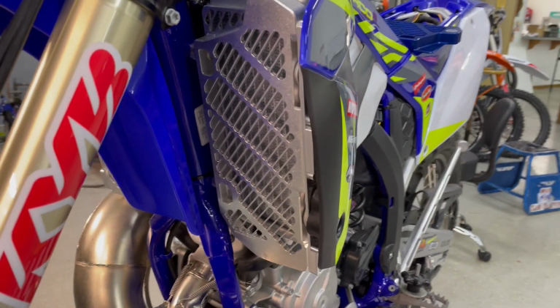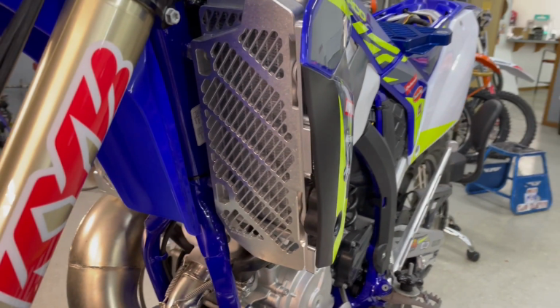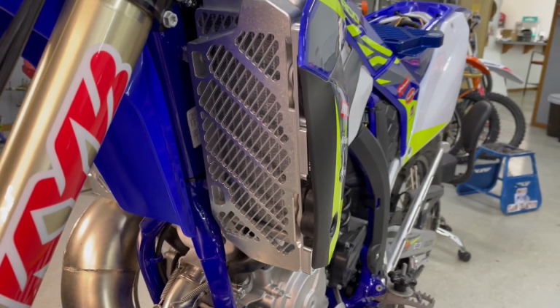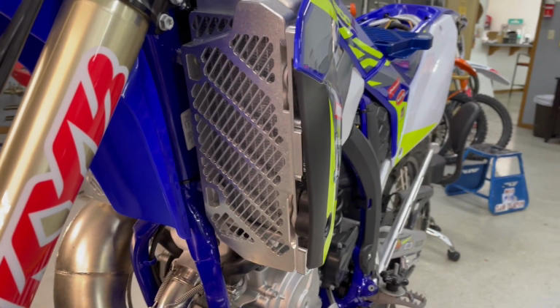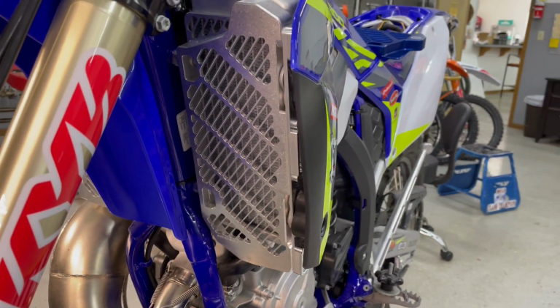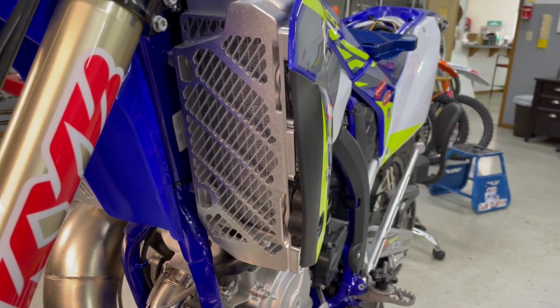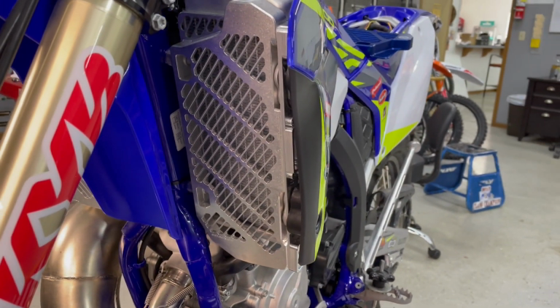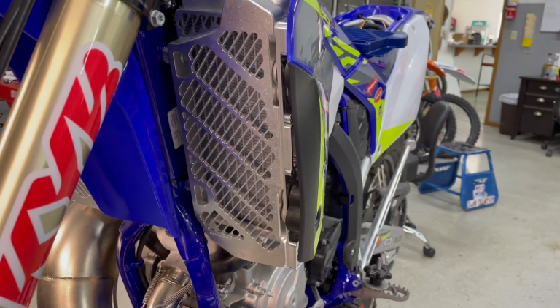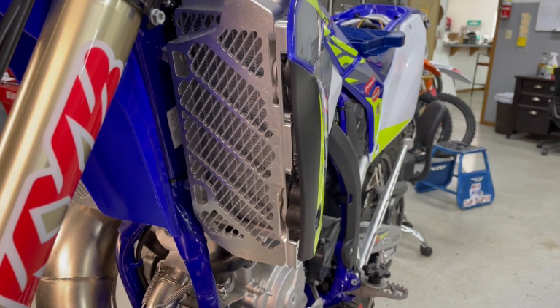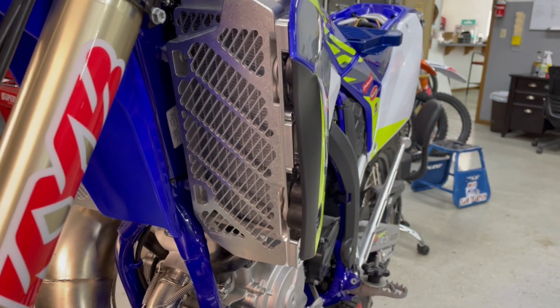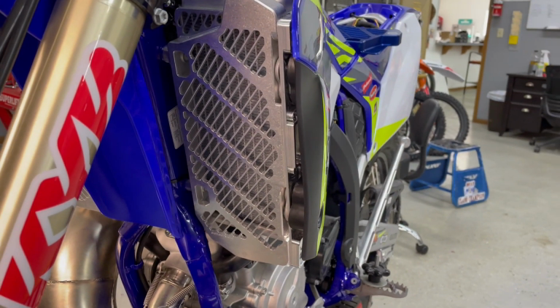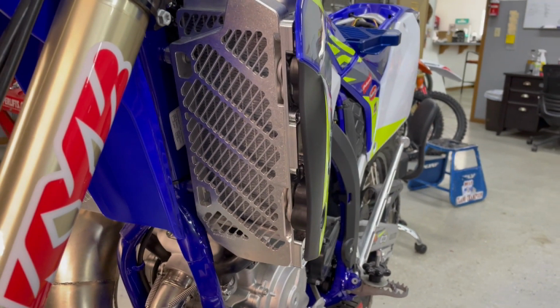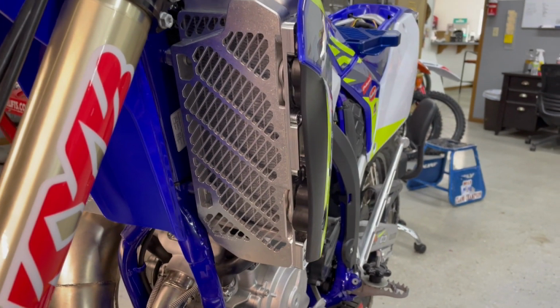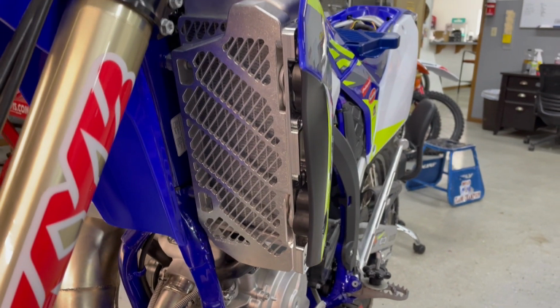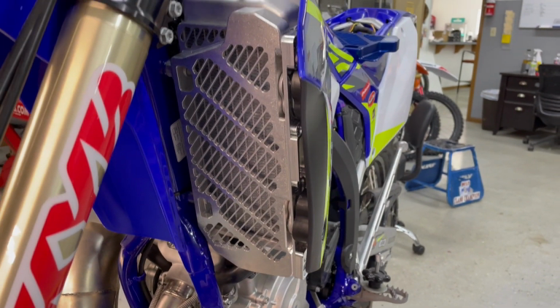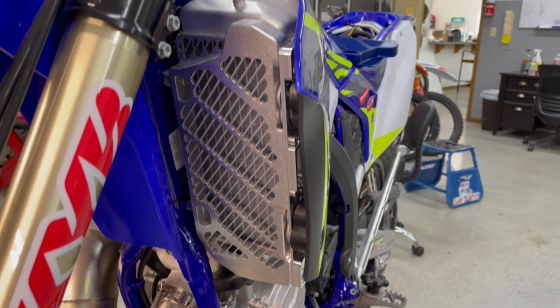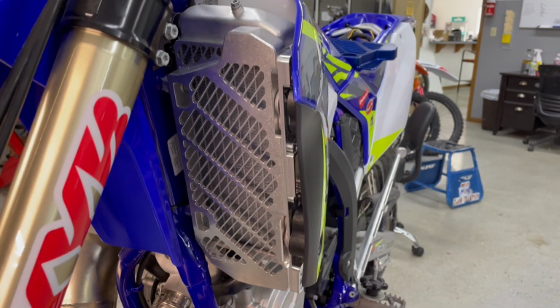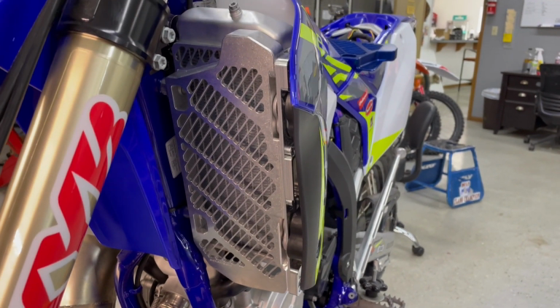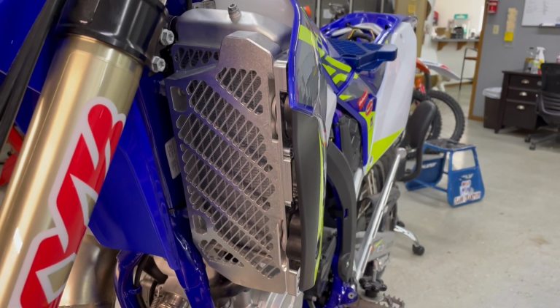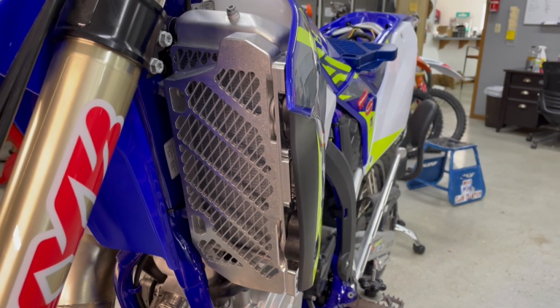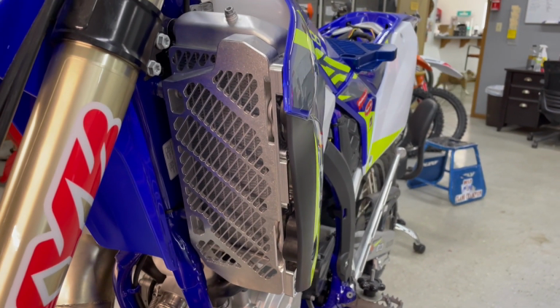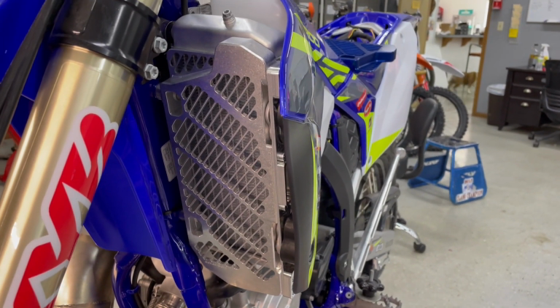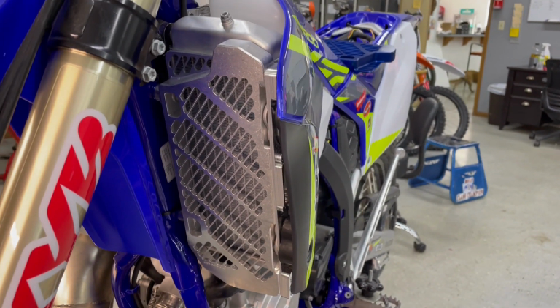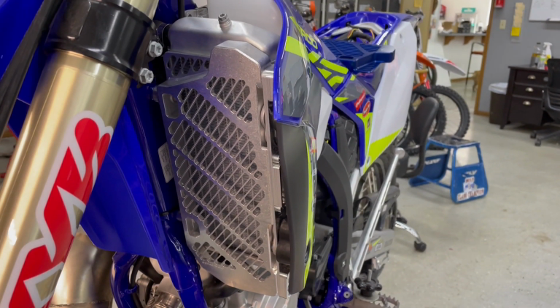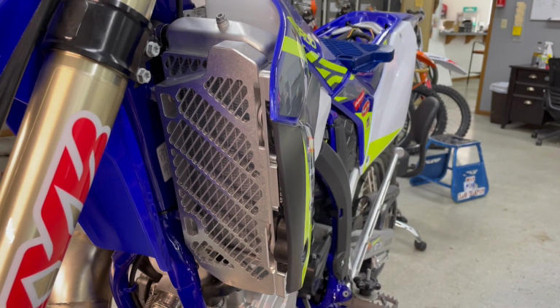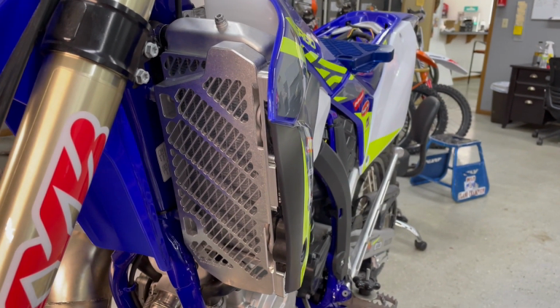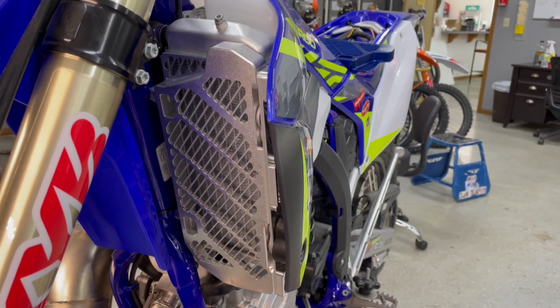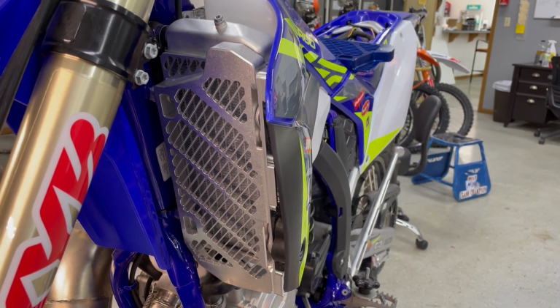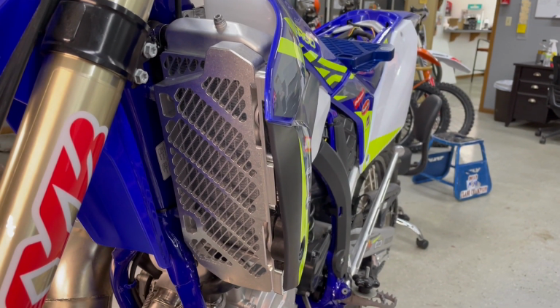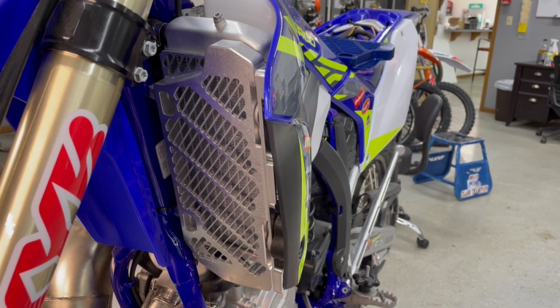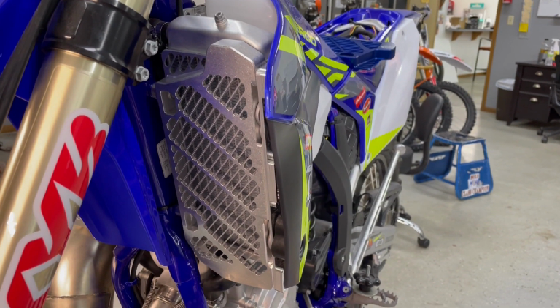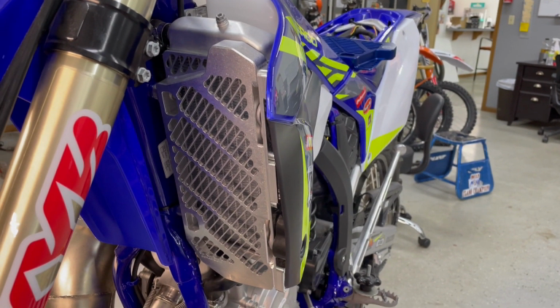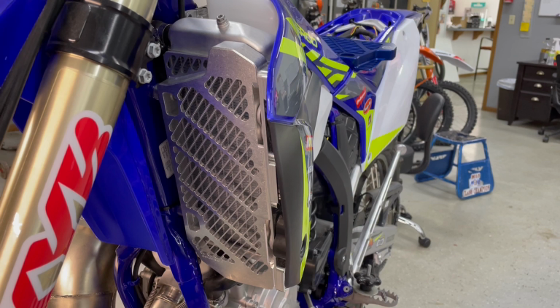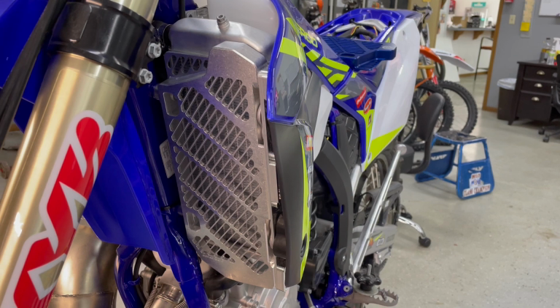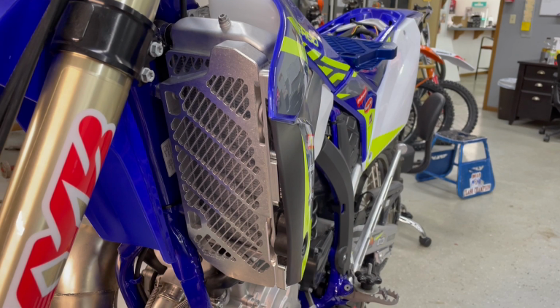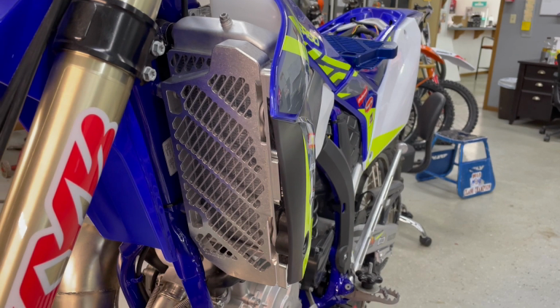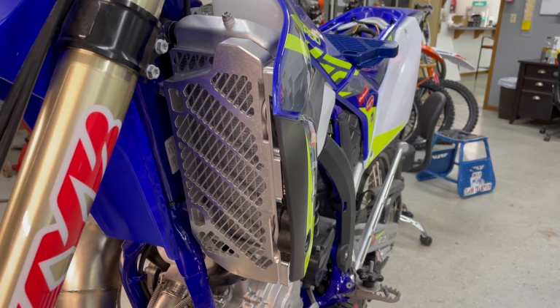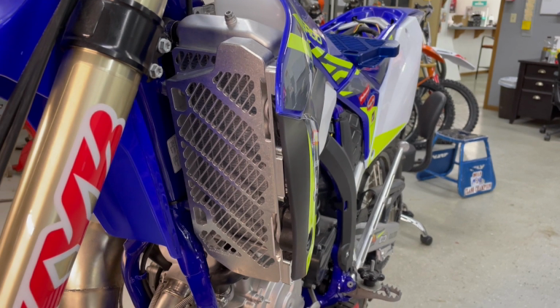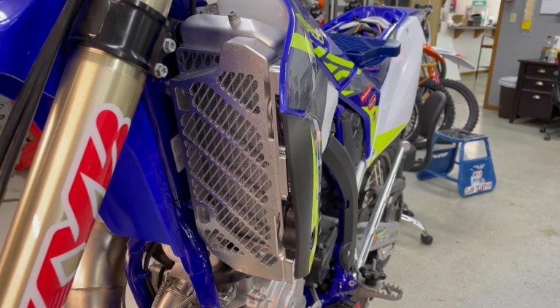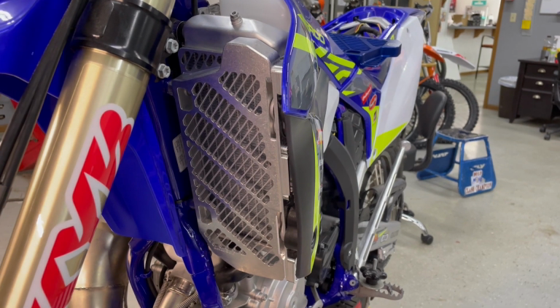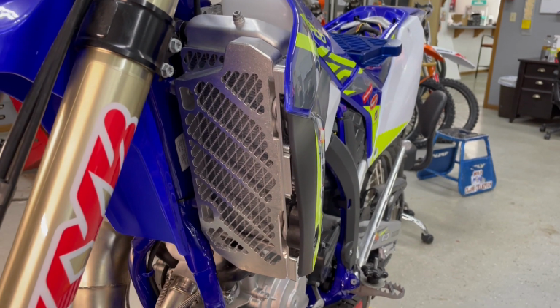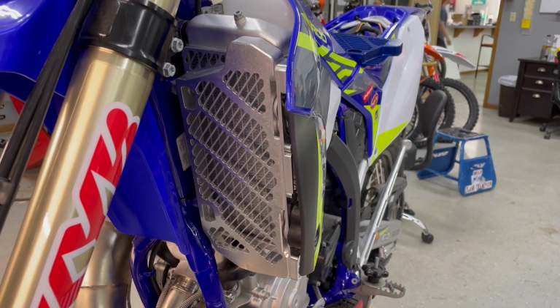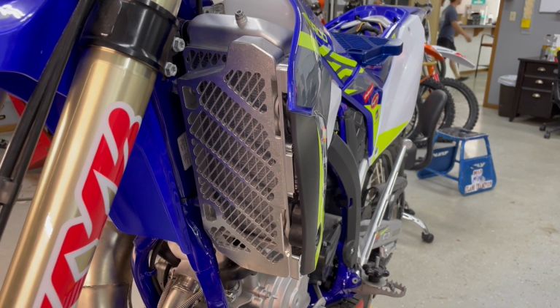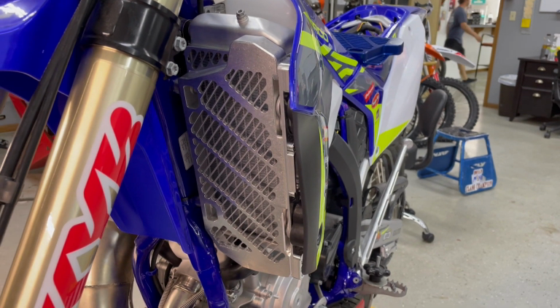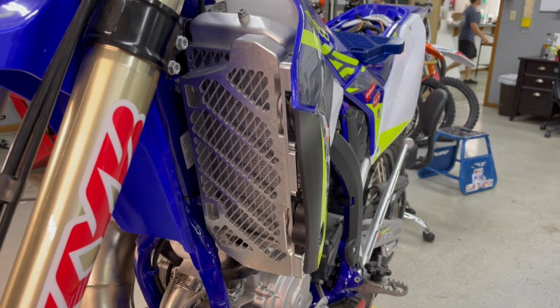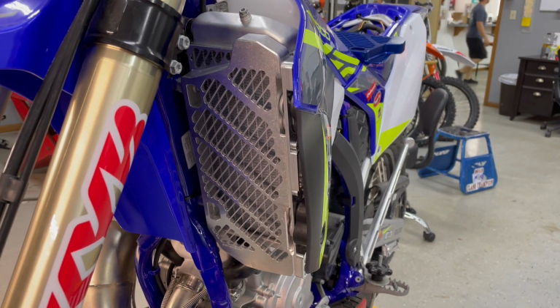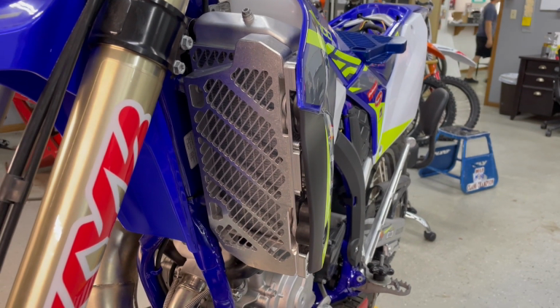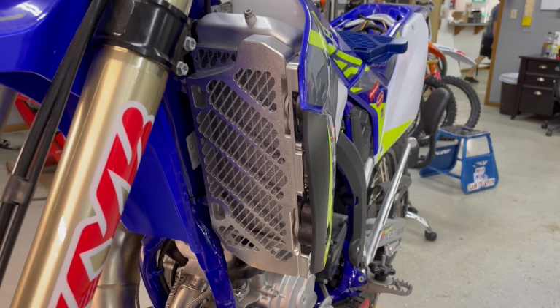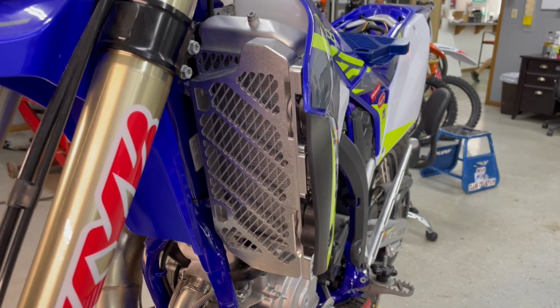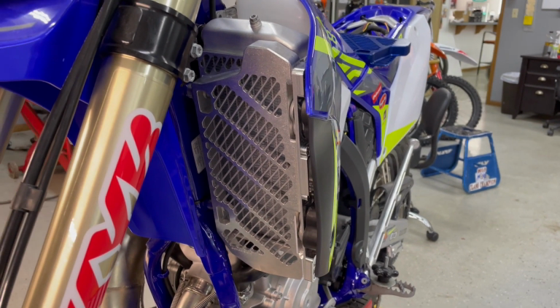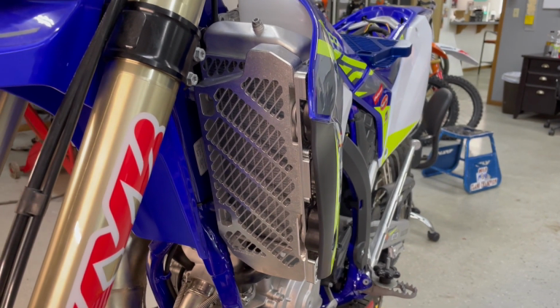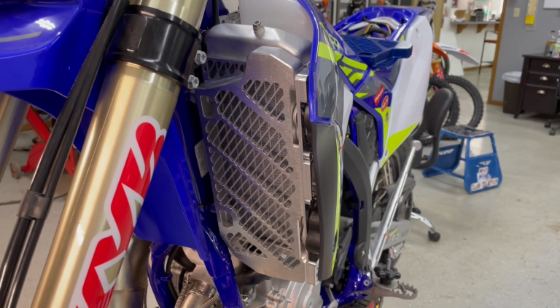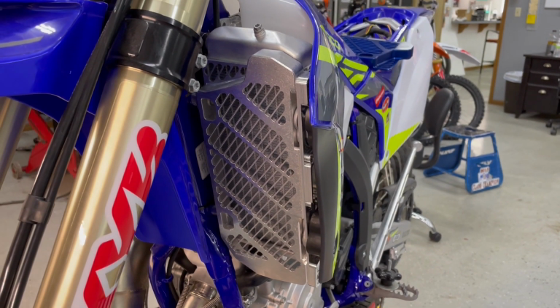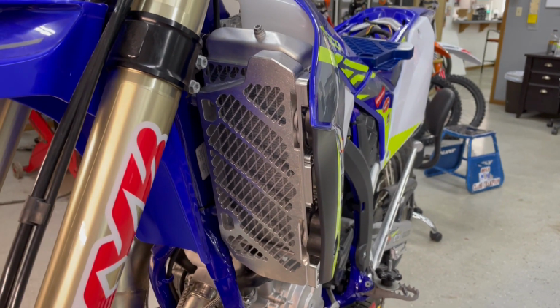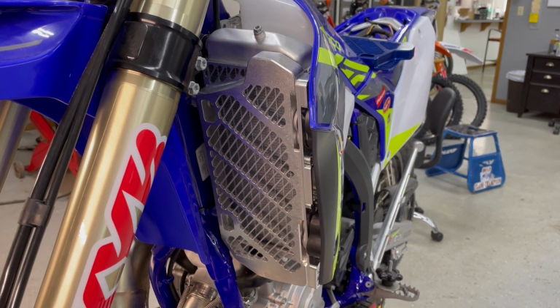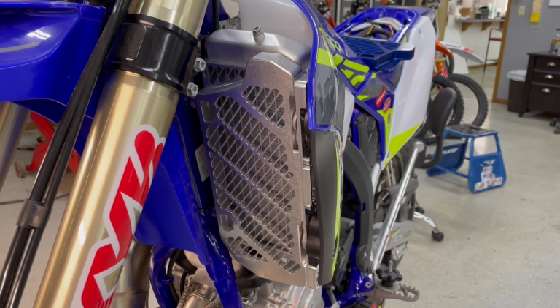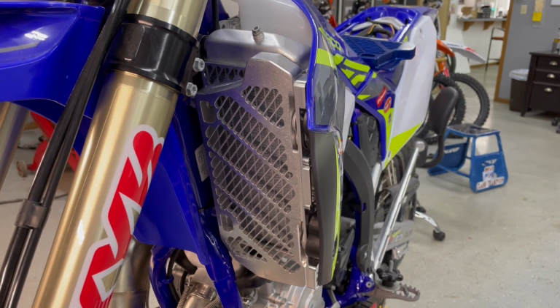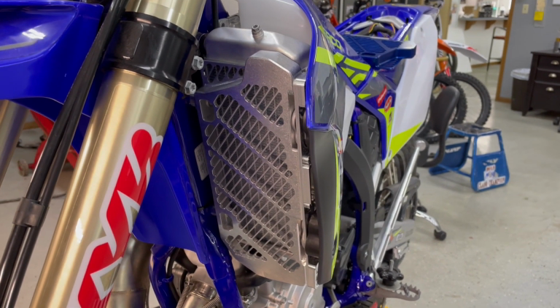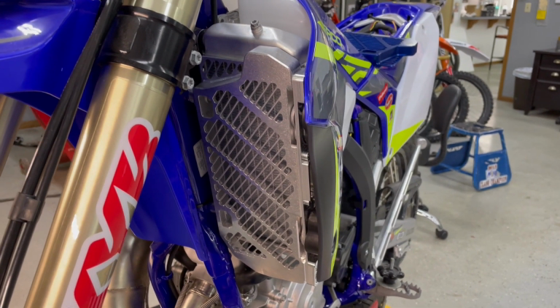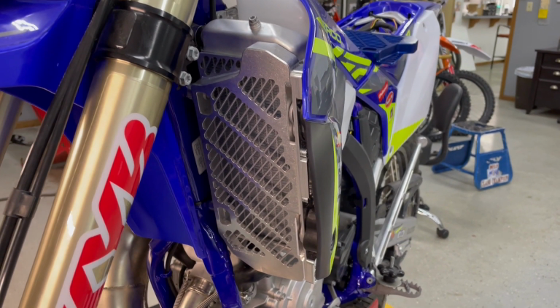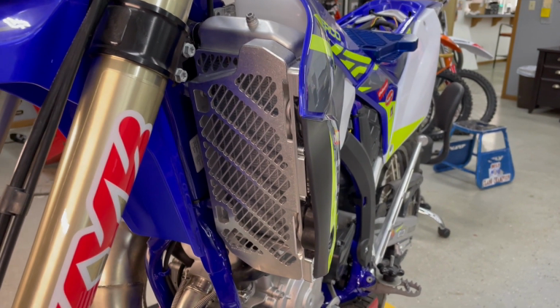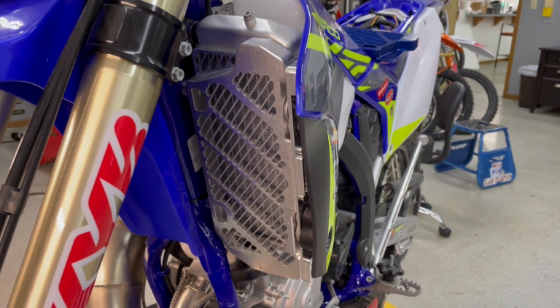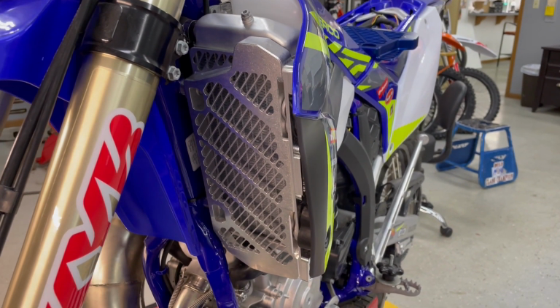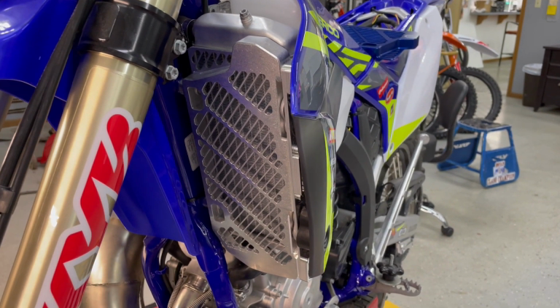All the protection you need for hard enduros. Check them out at bulletproofdesigns.com or from your local Bulletproof Designs dealer.